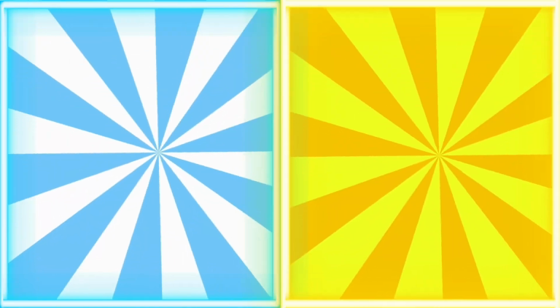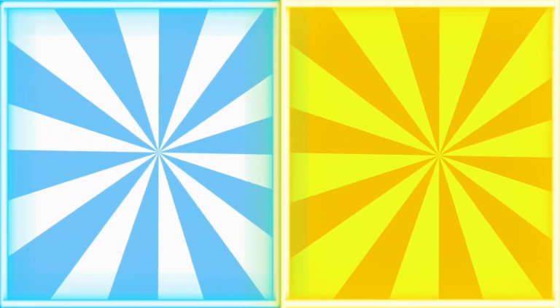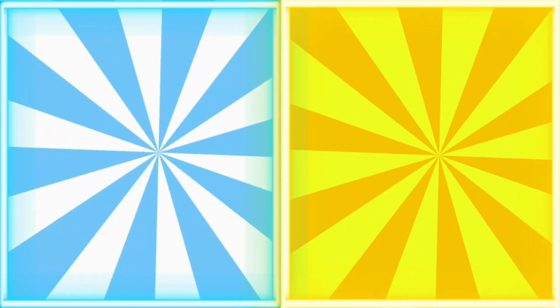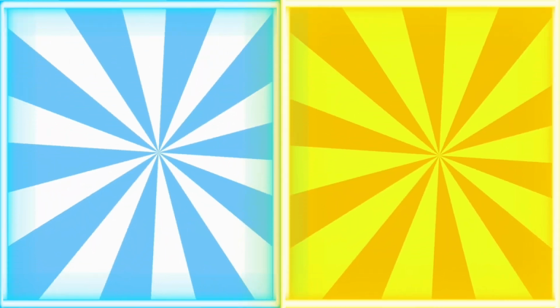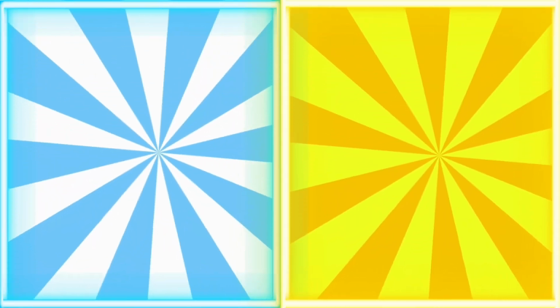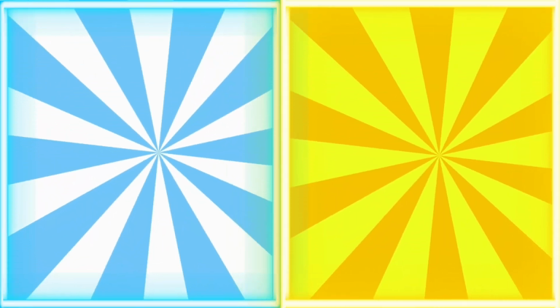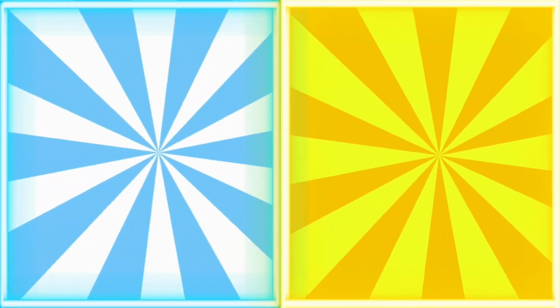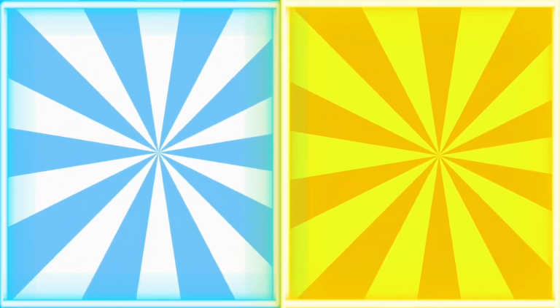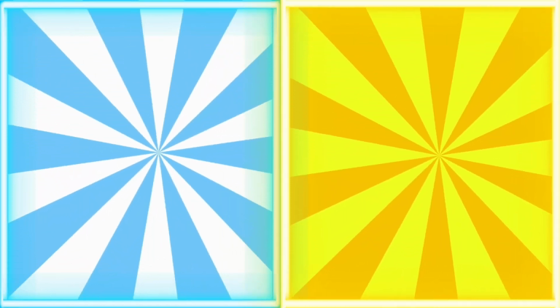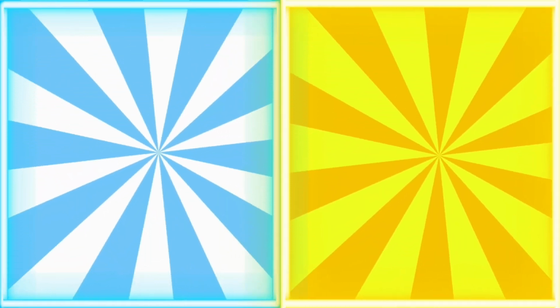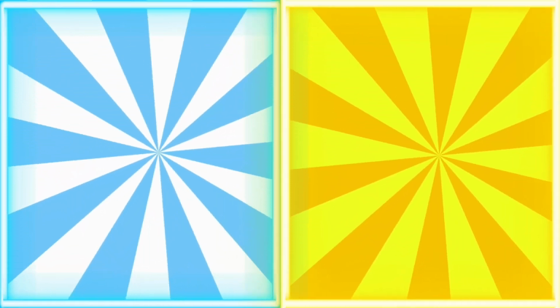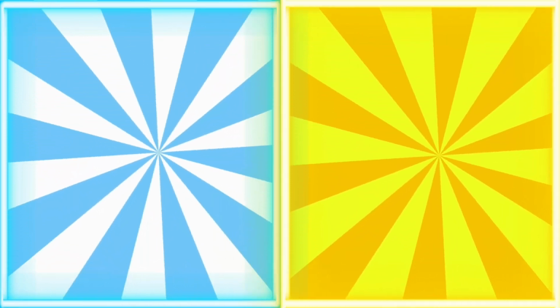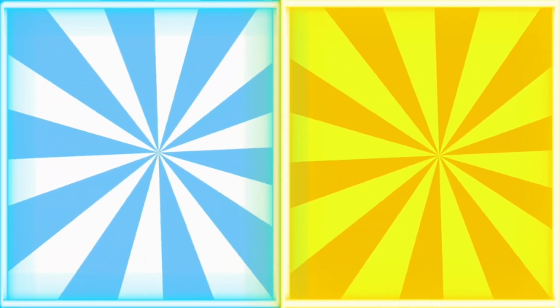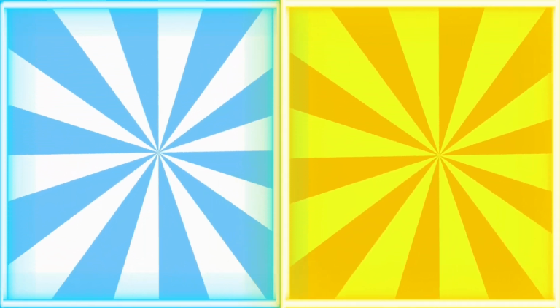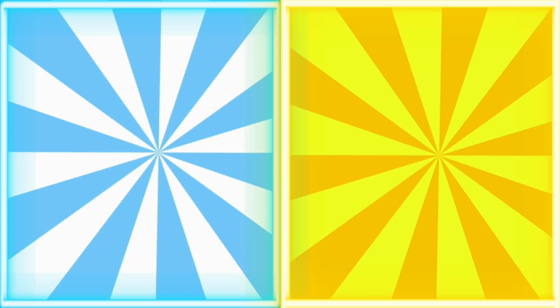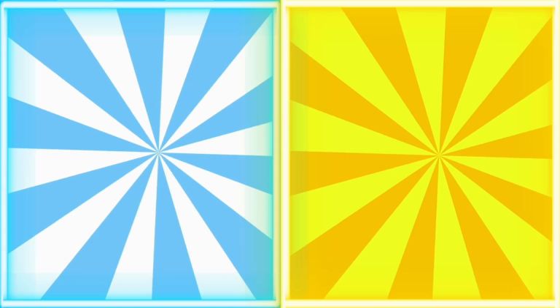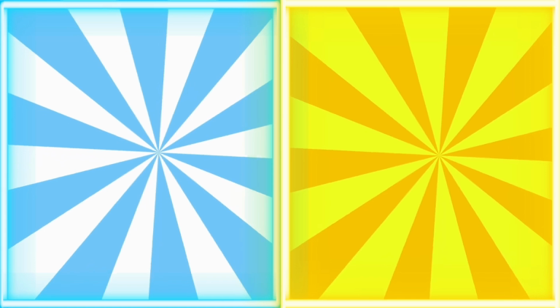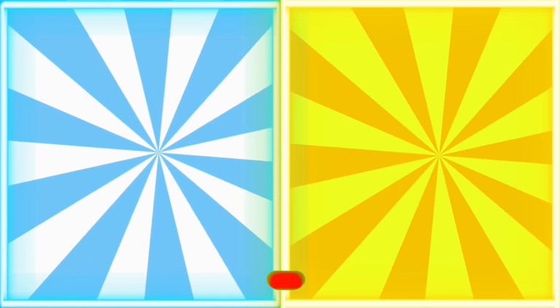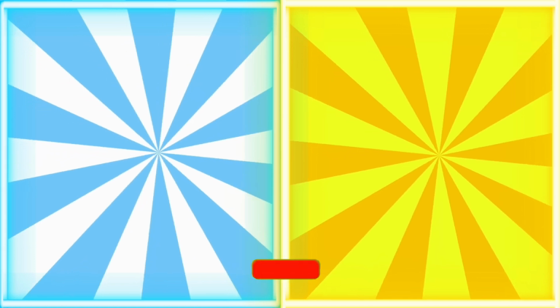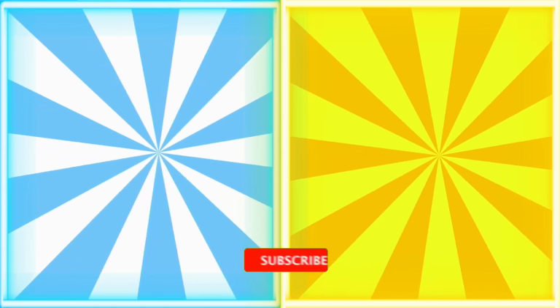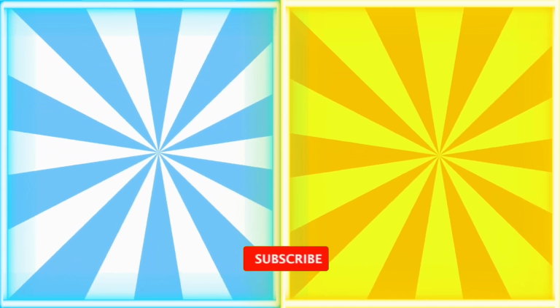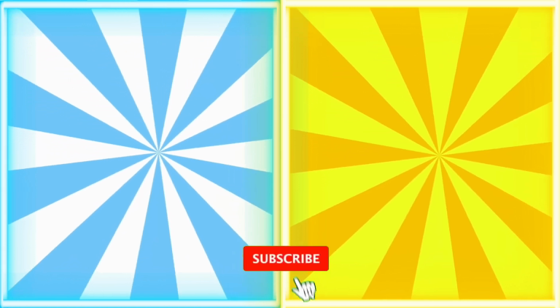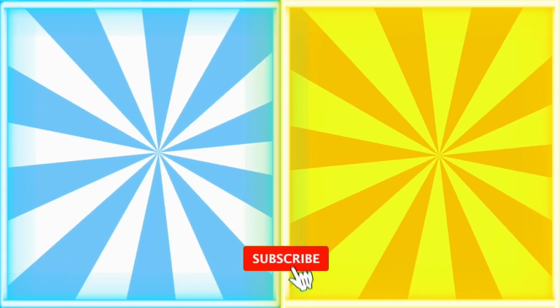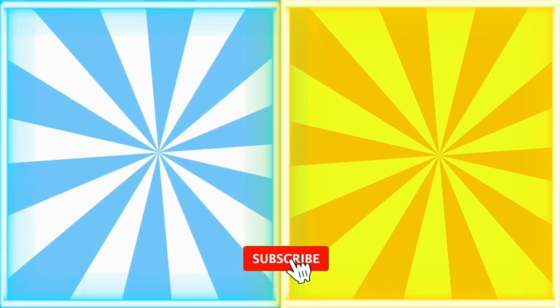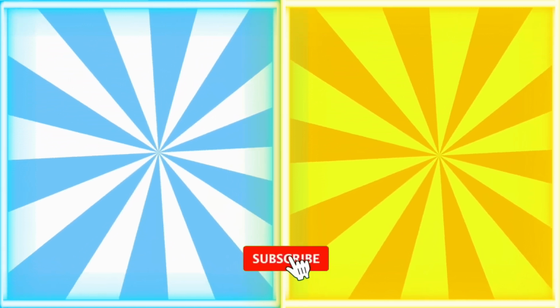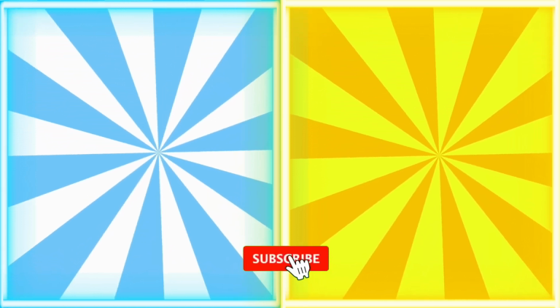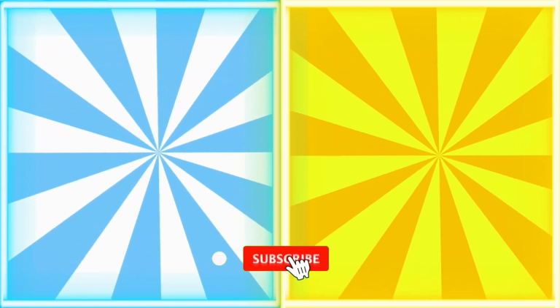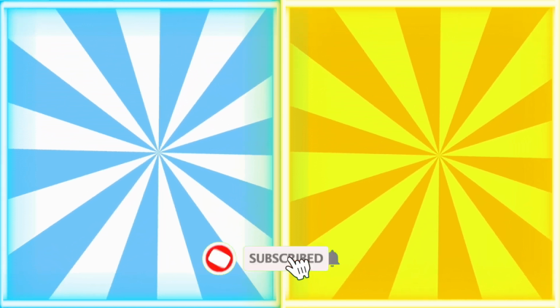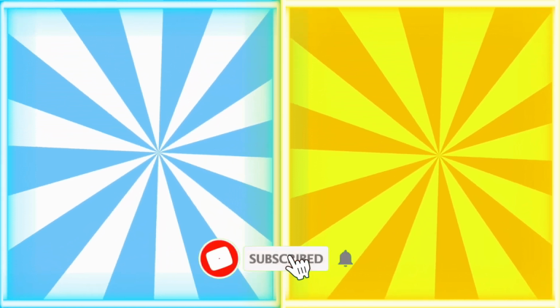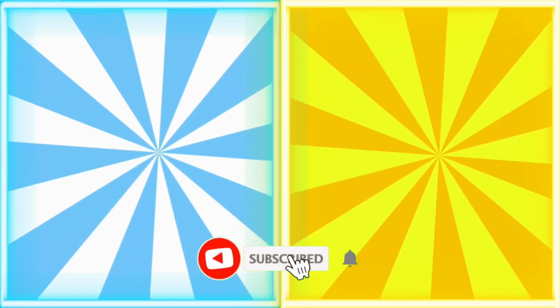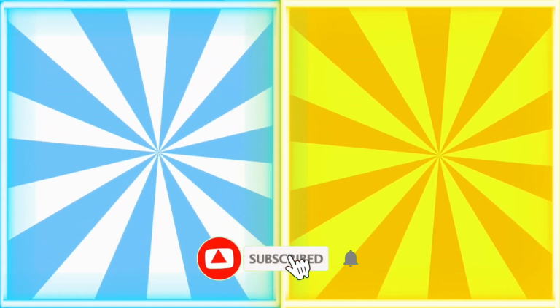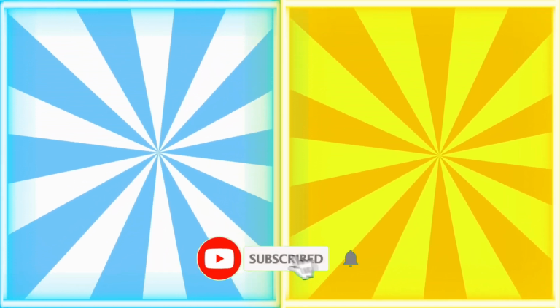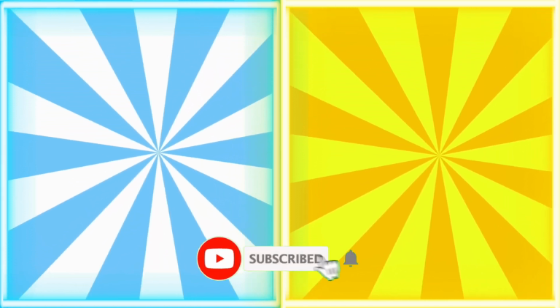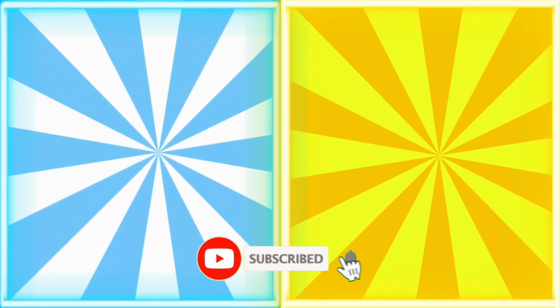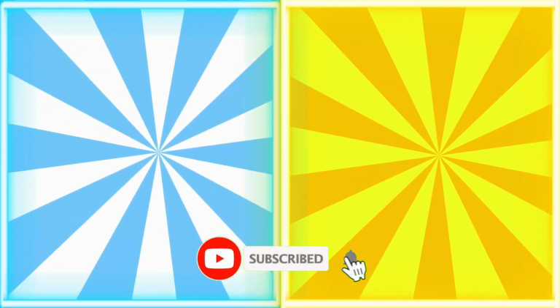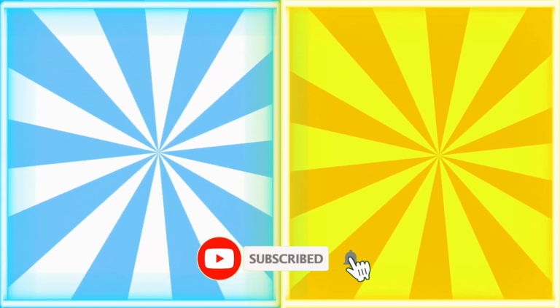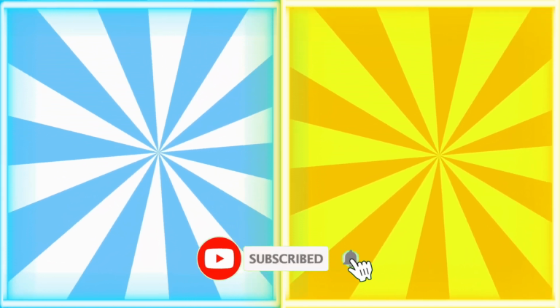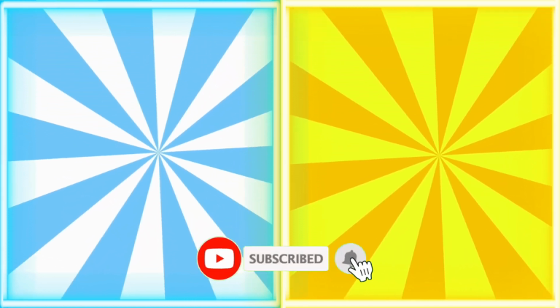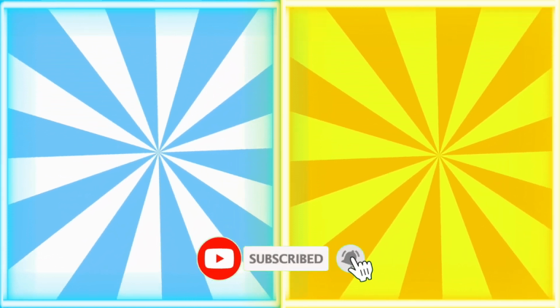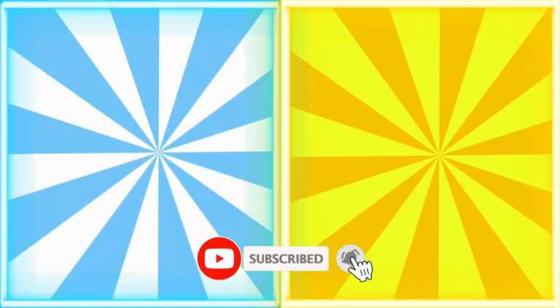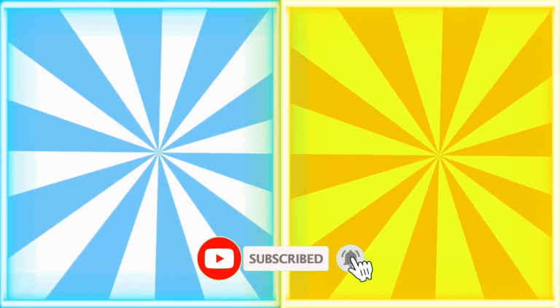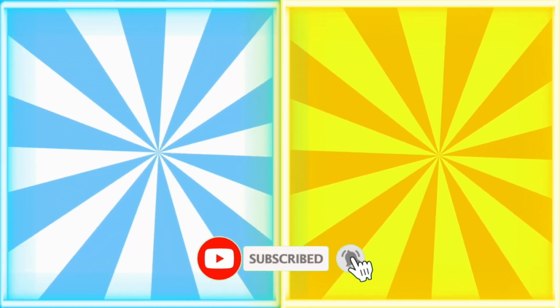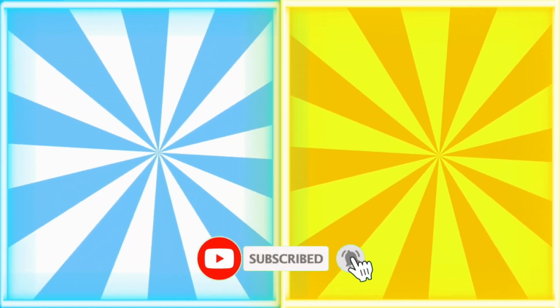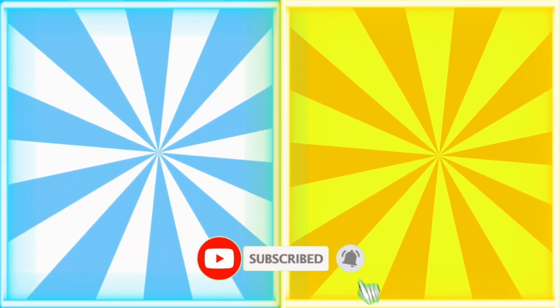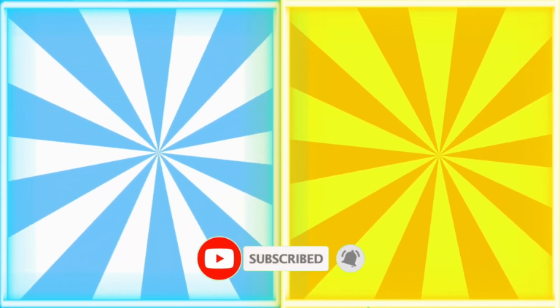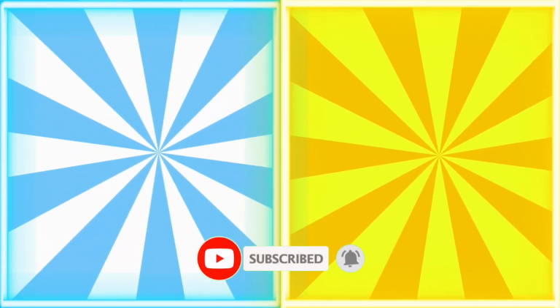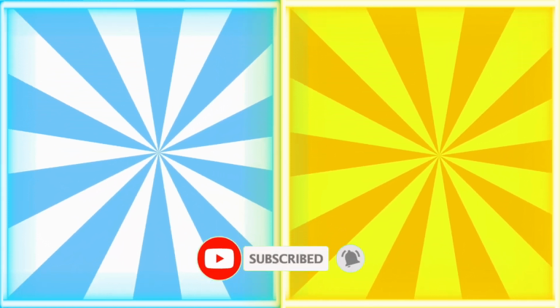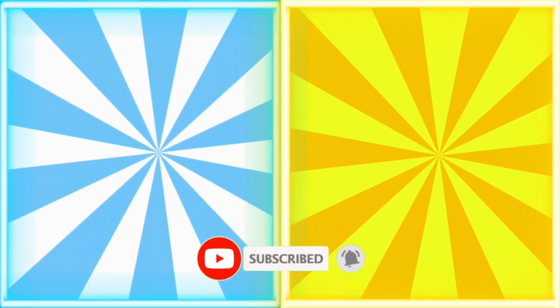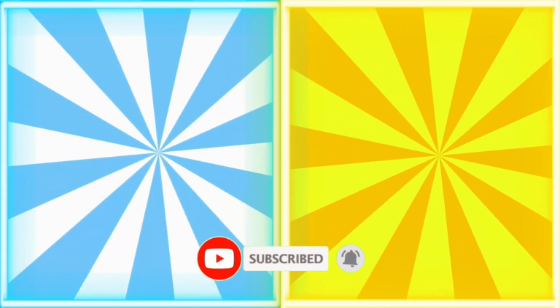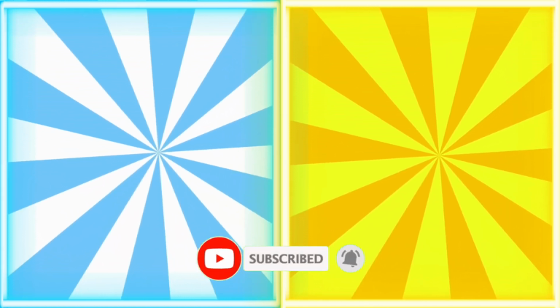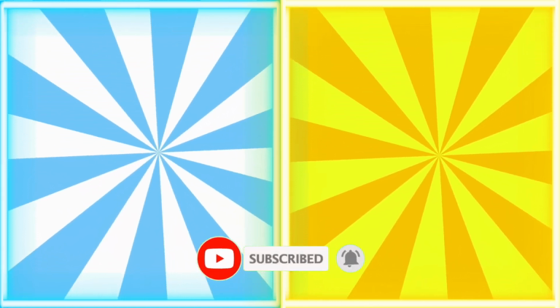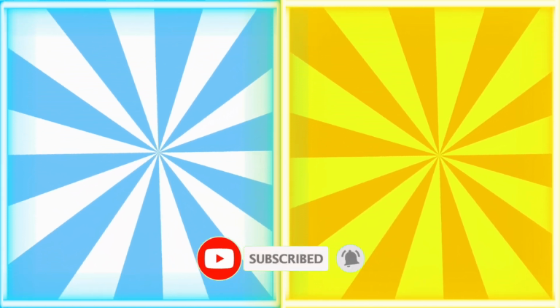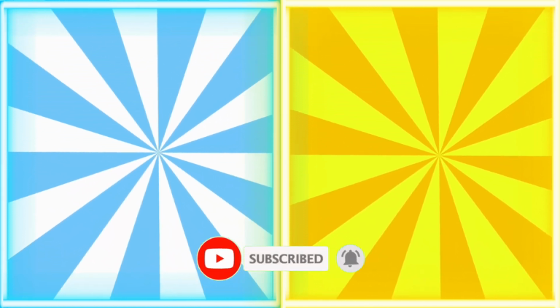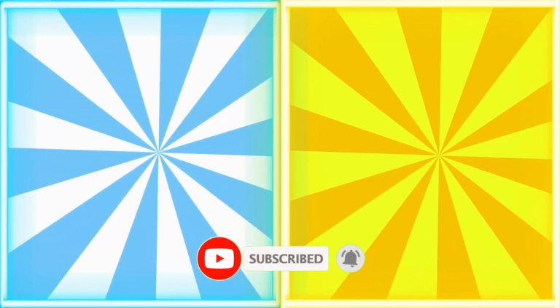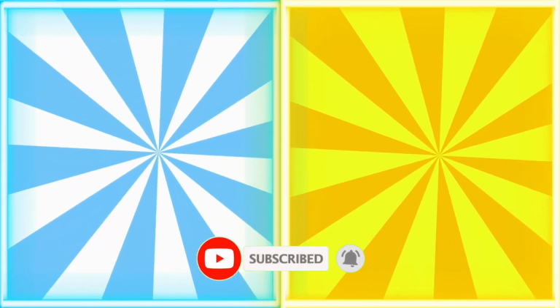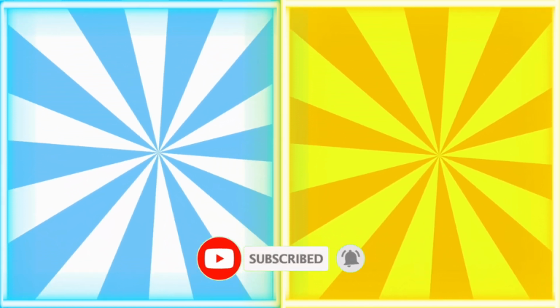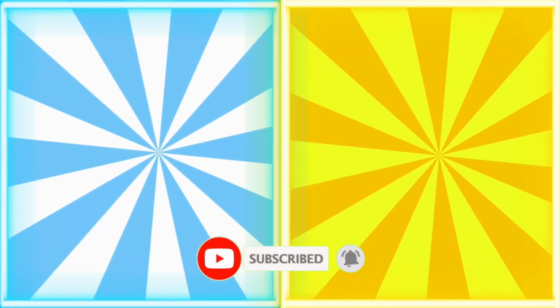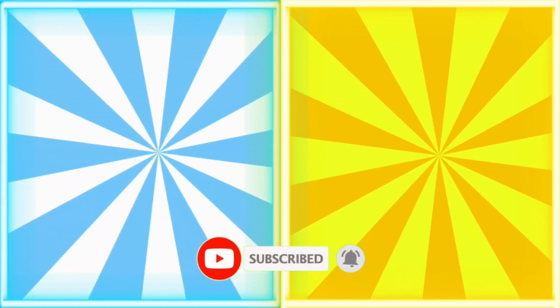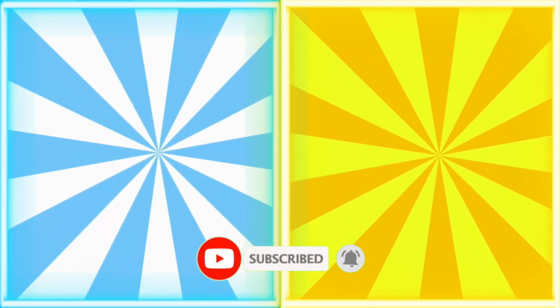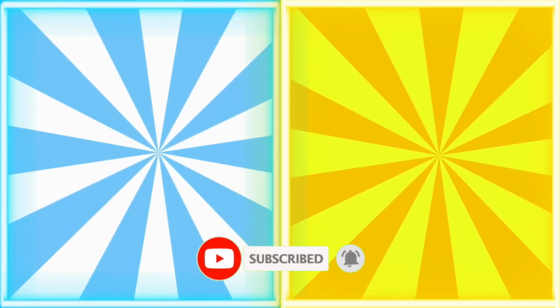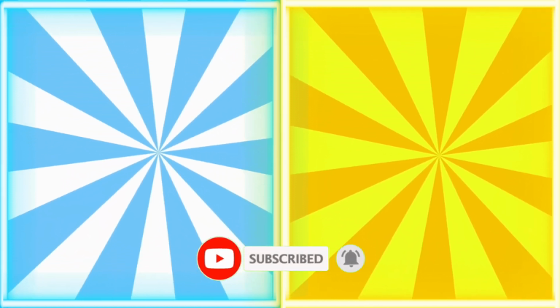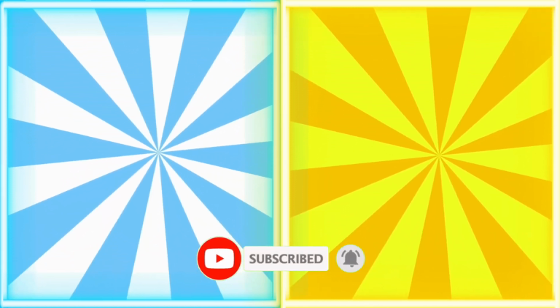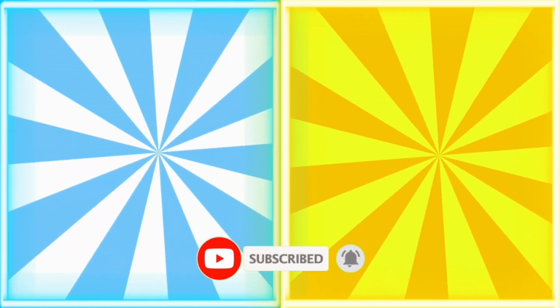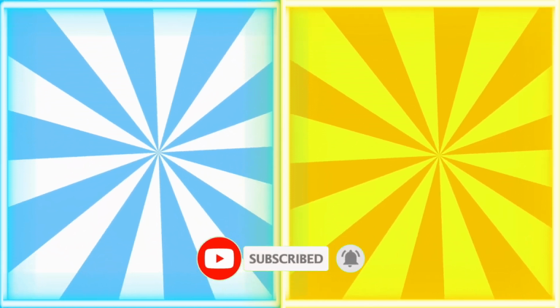Good job, explorers. Now pick your next challenge. Thanks for answering, and don't forget to like and subscribe.